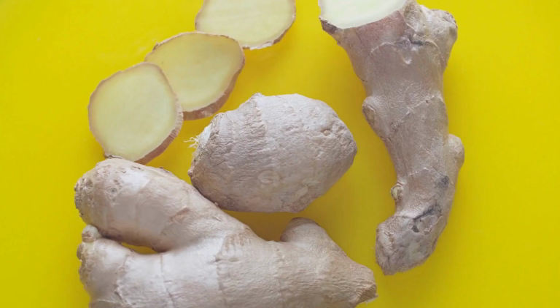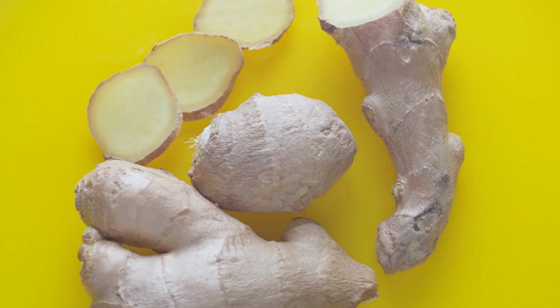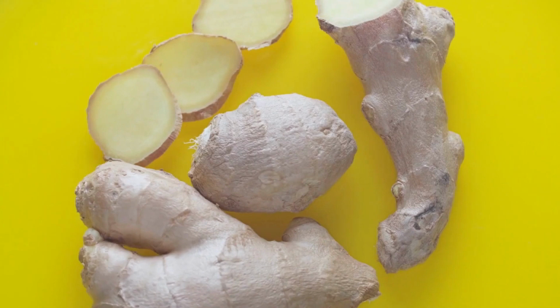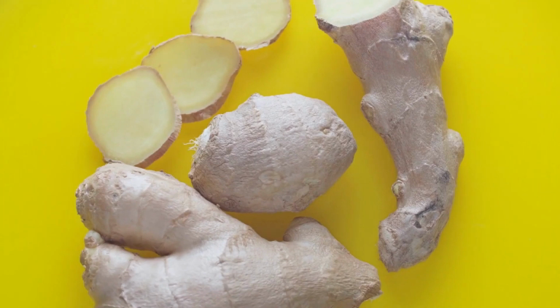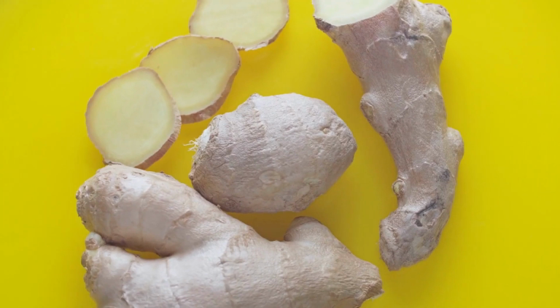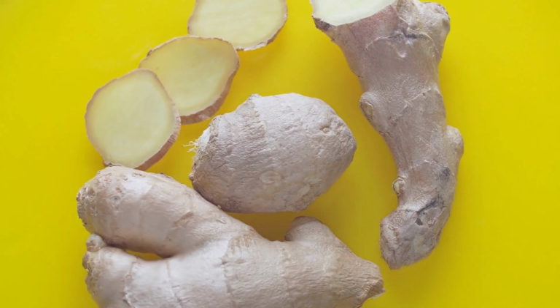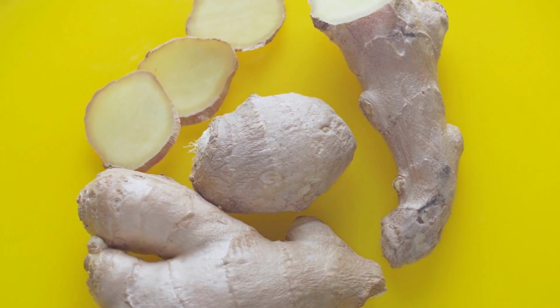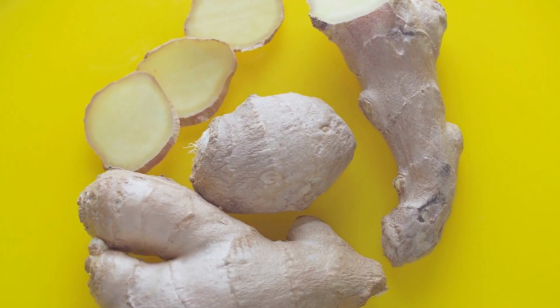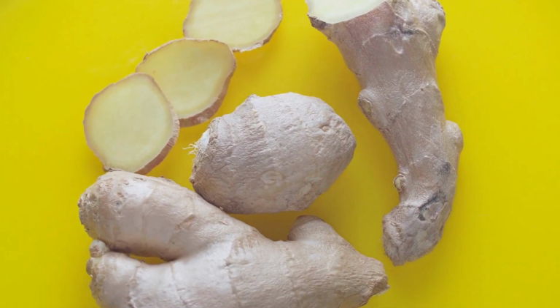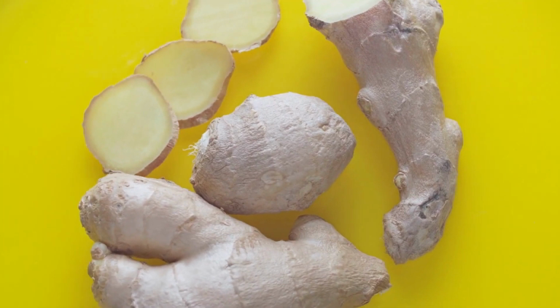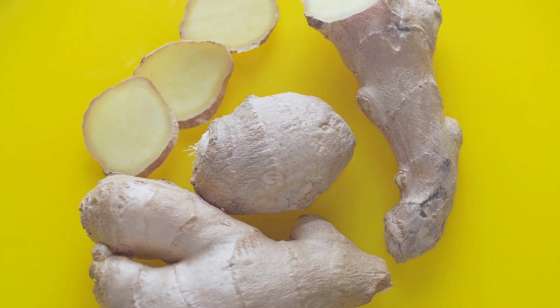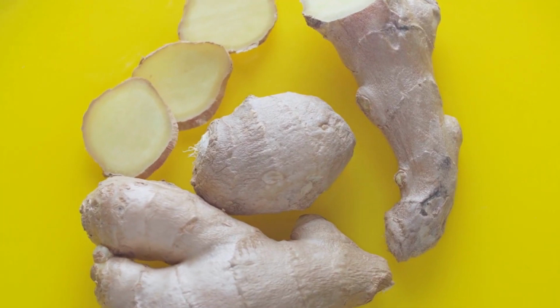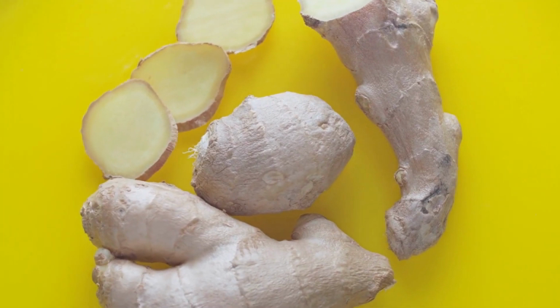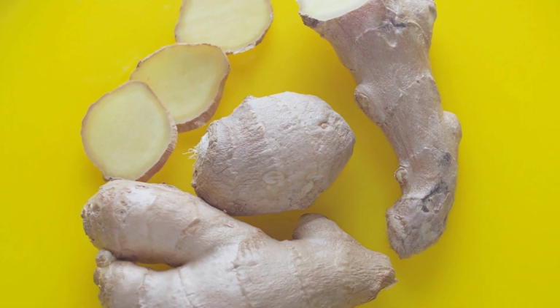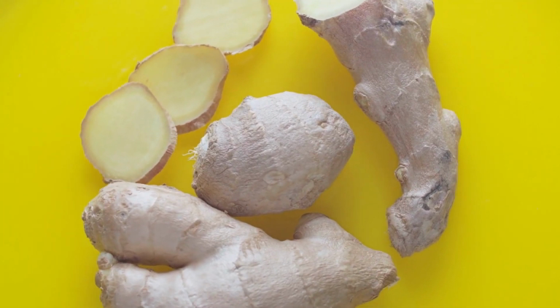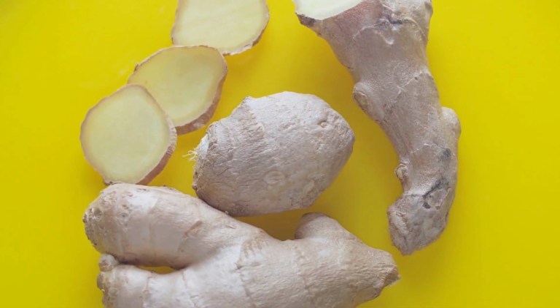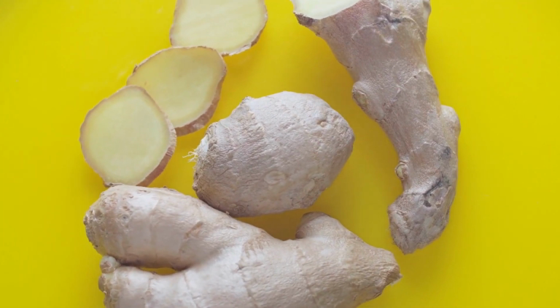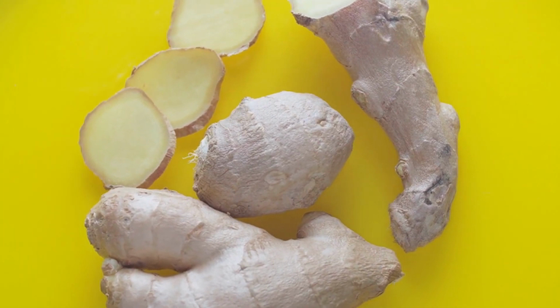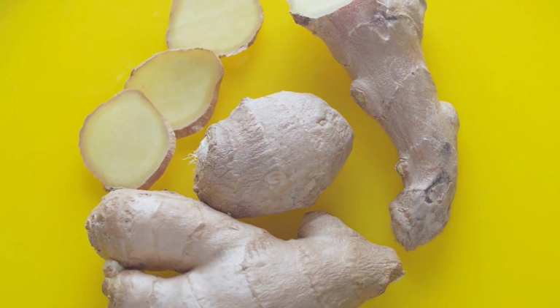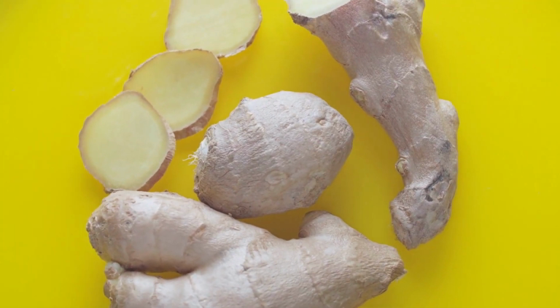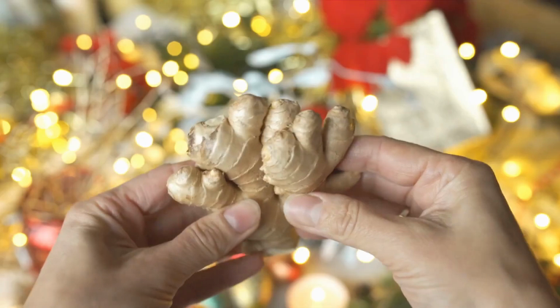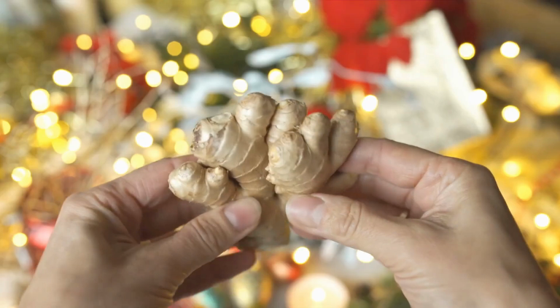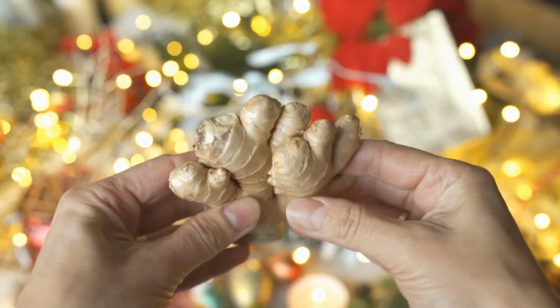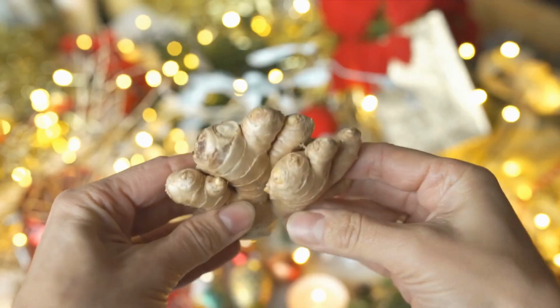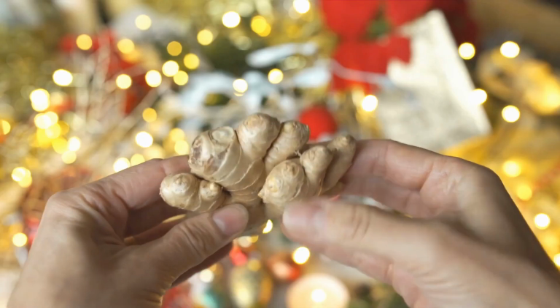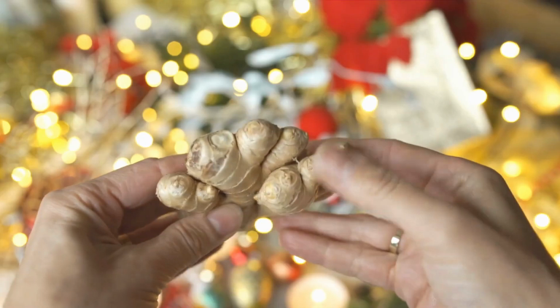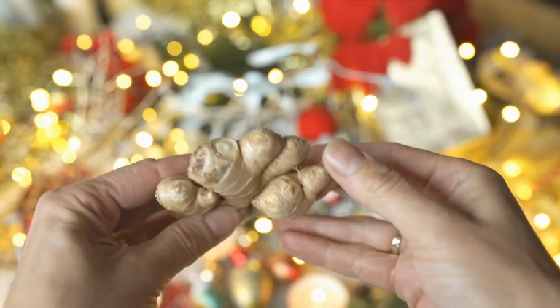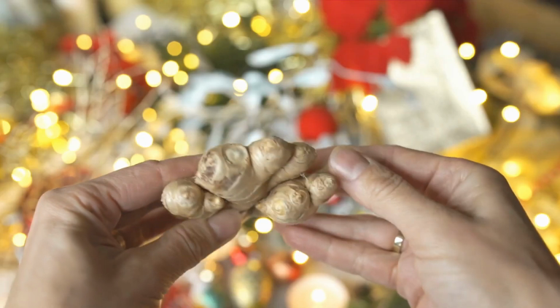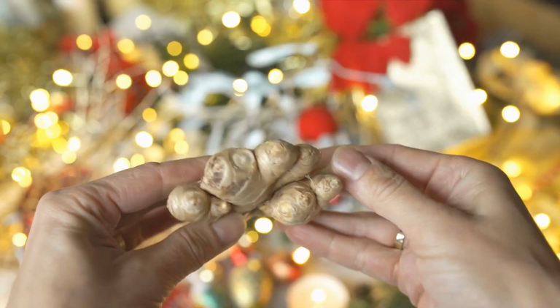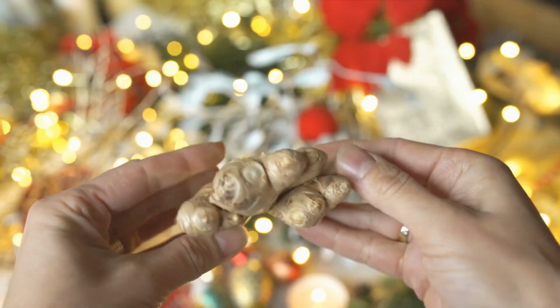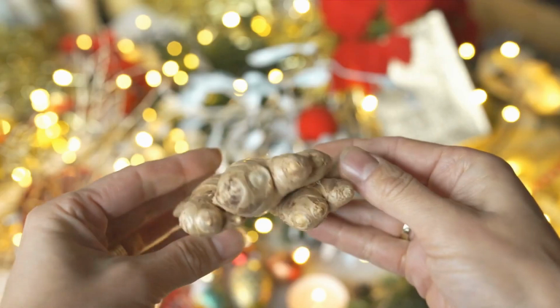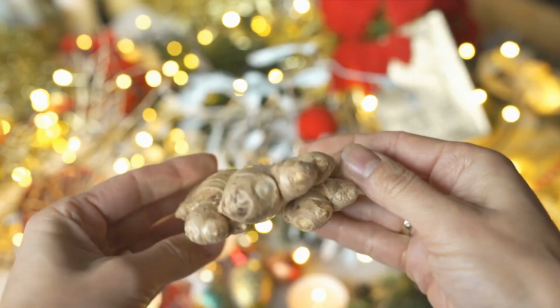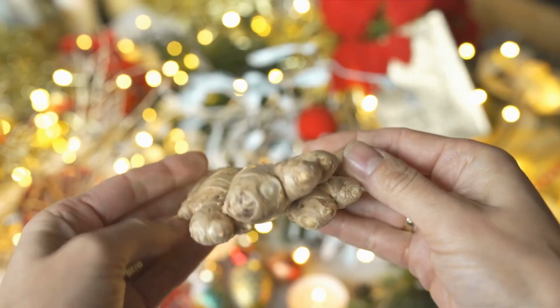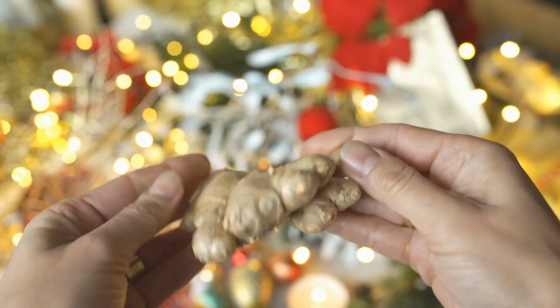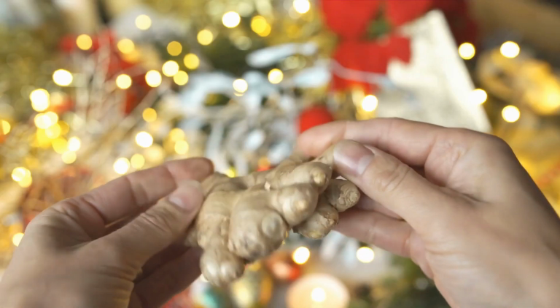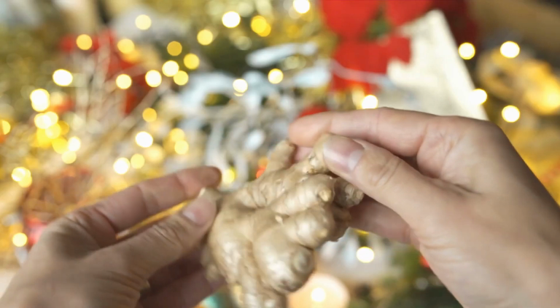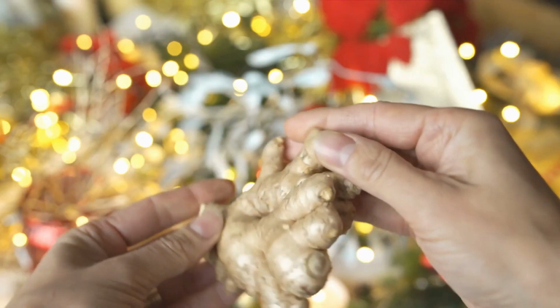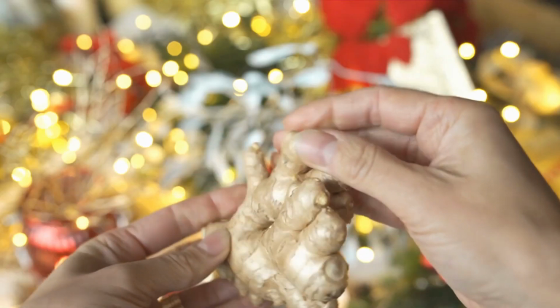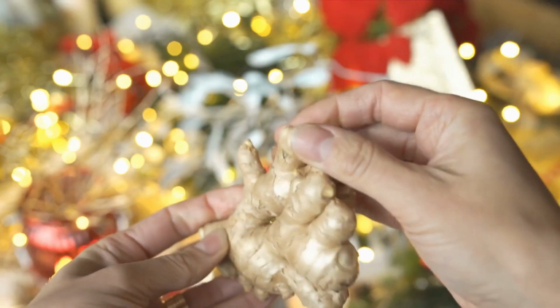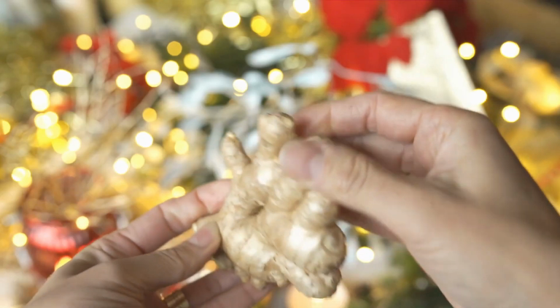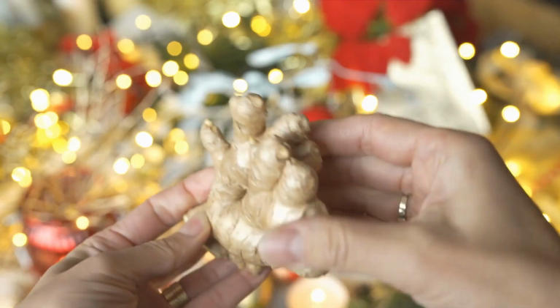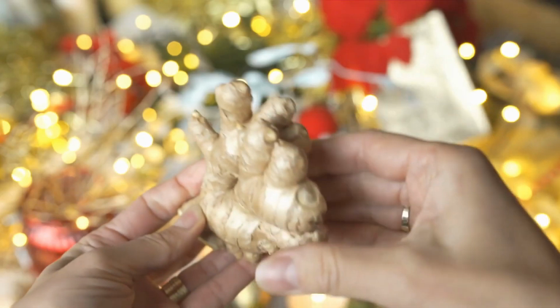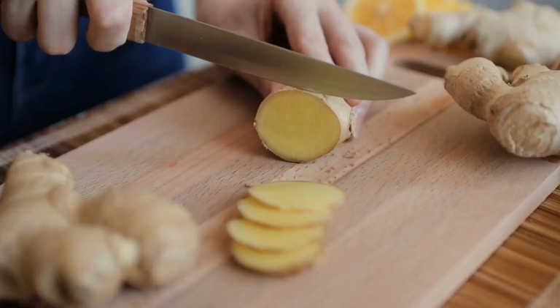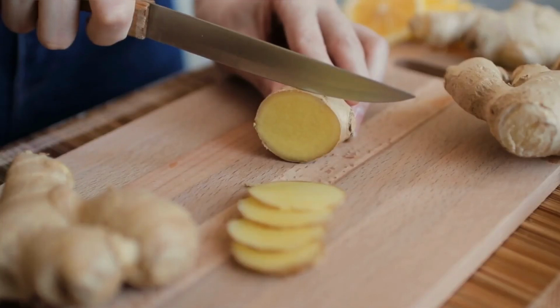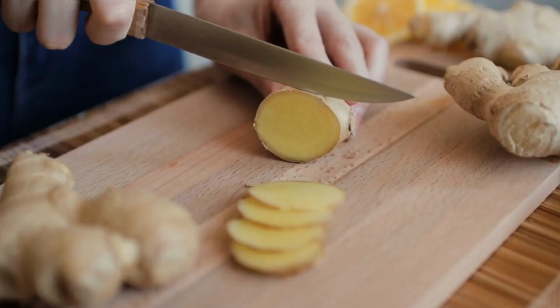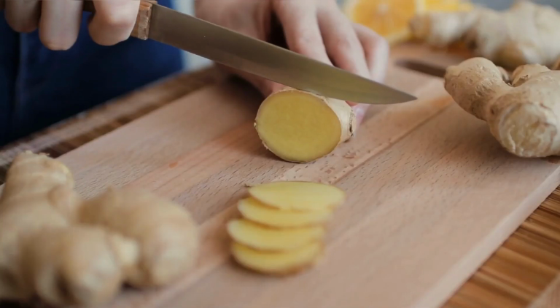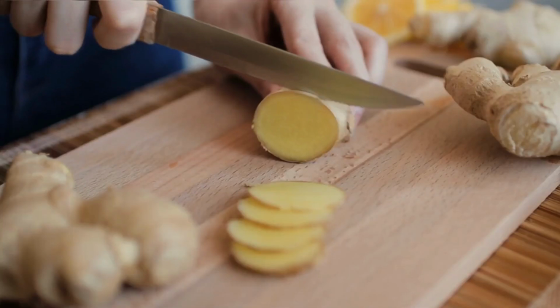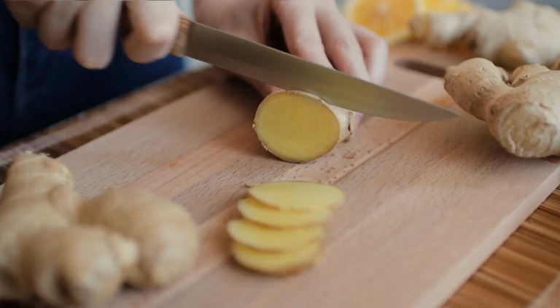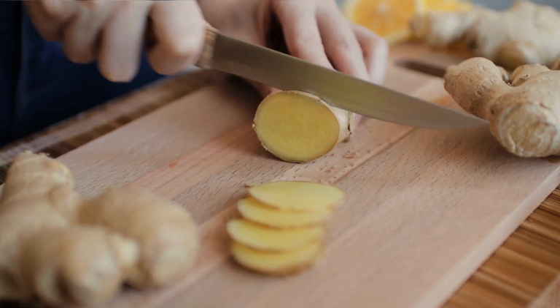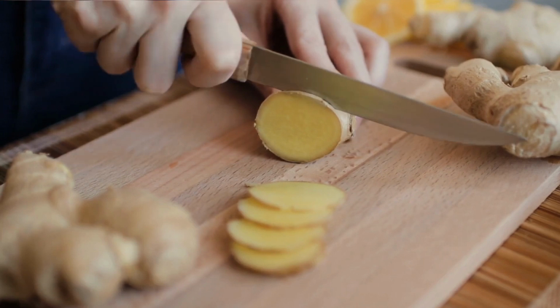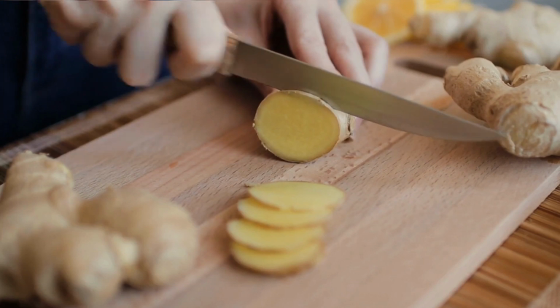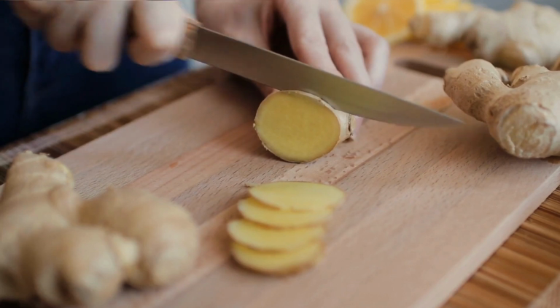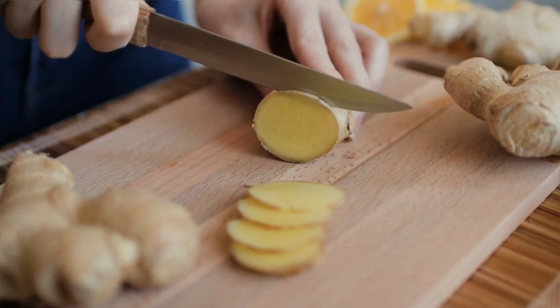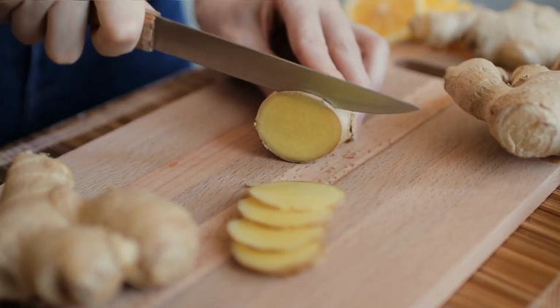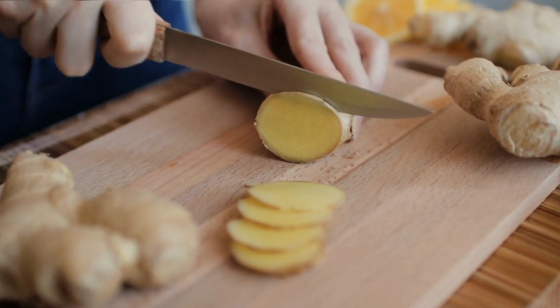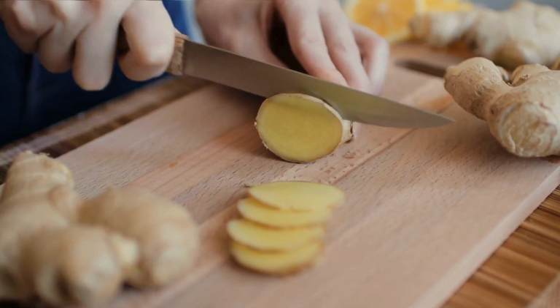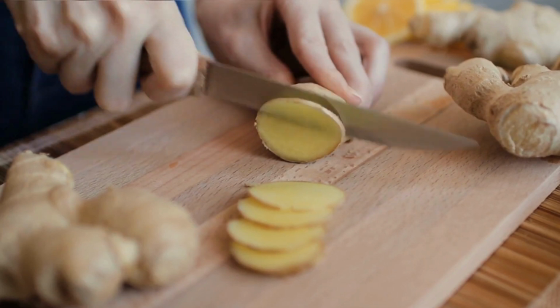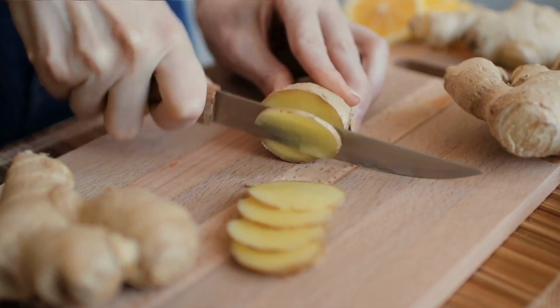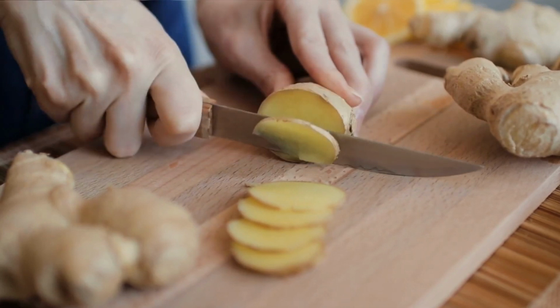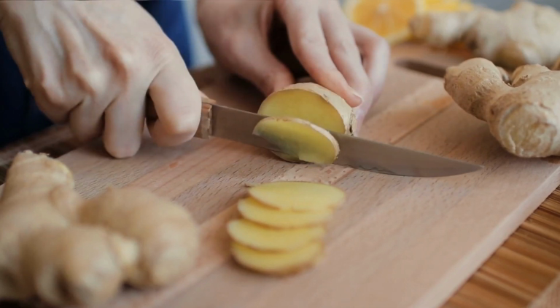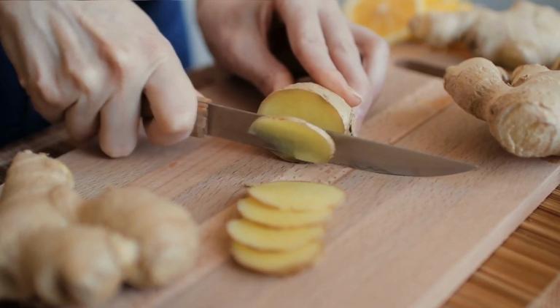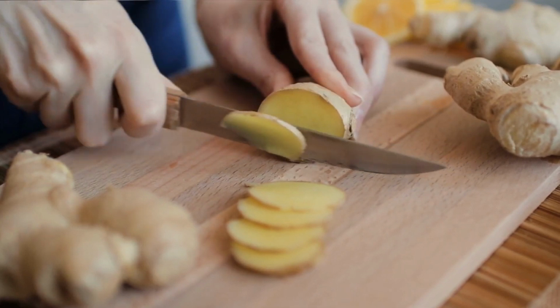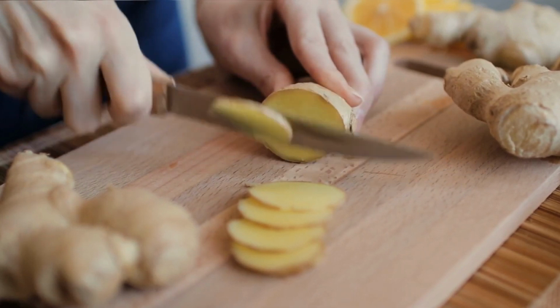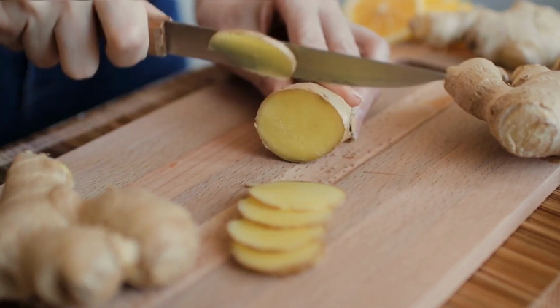Ginger contains B vitamins, vitamins C and E, minerals, and Zingibane, a digestive enzyme.